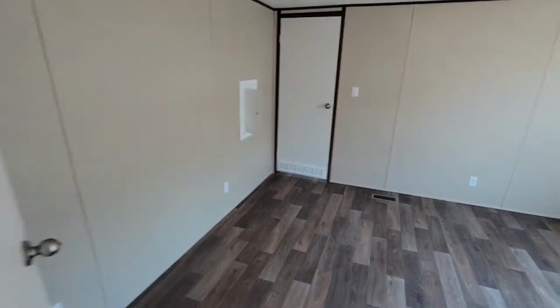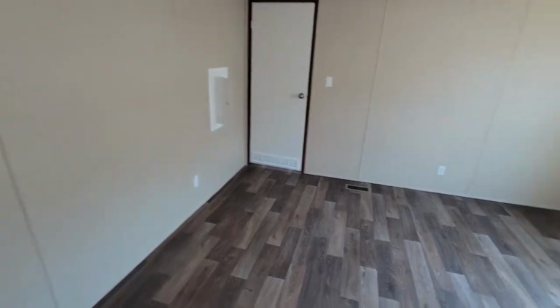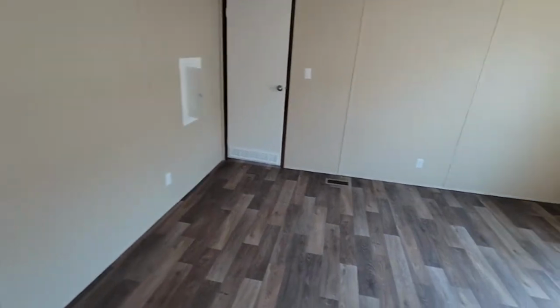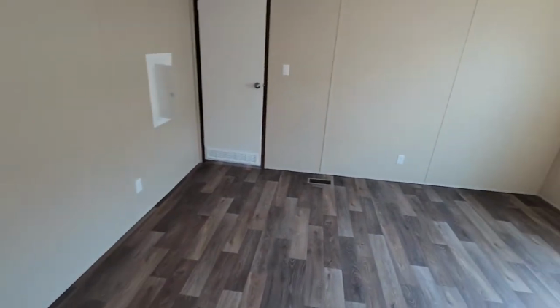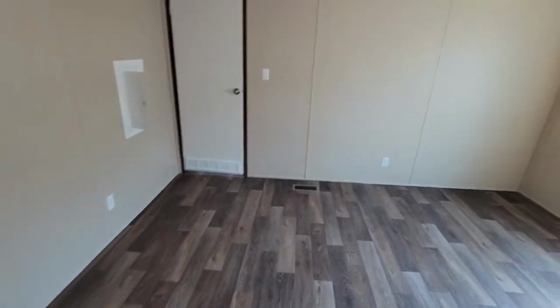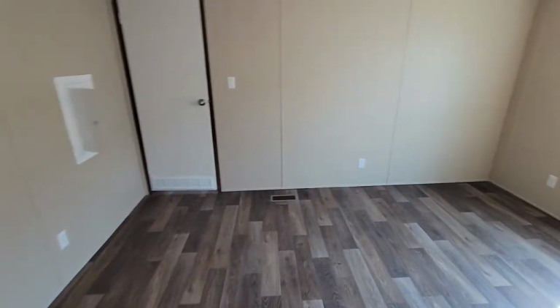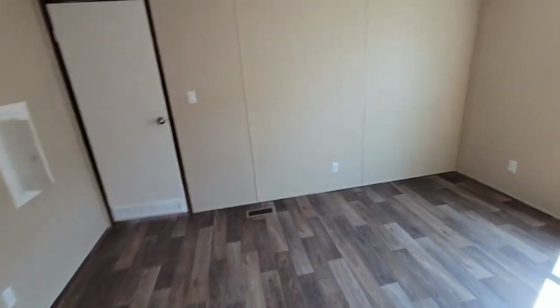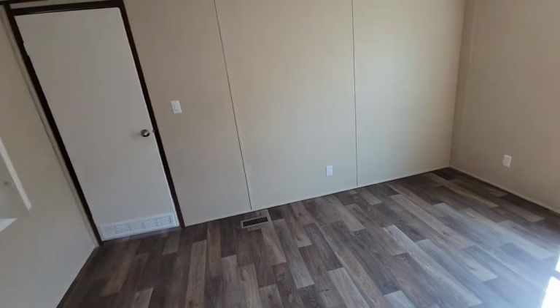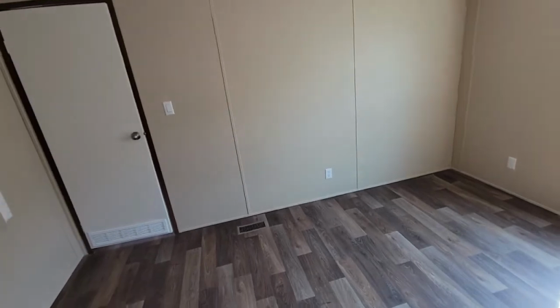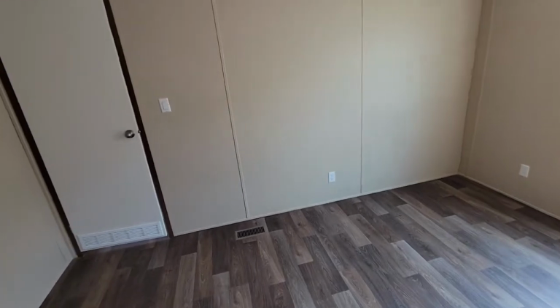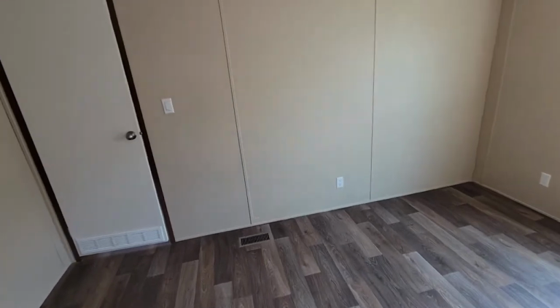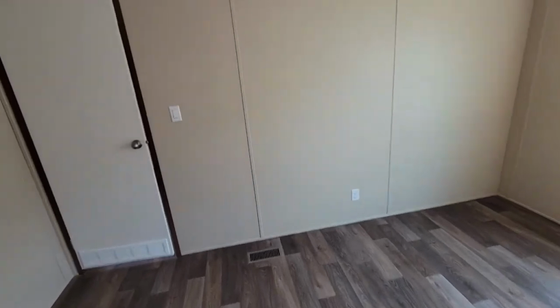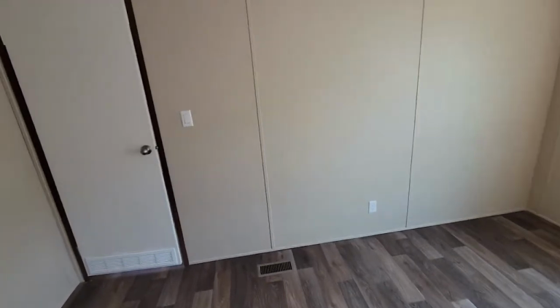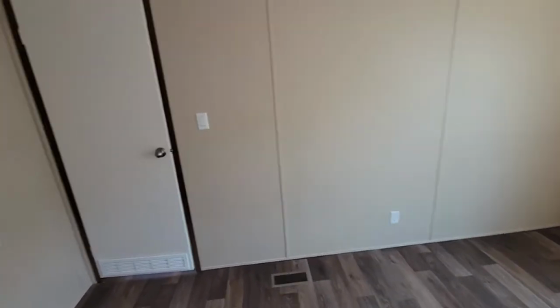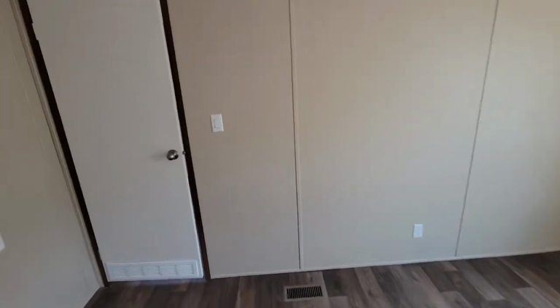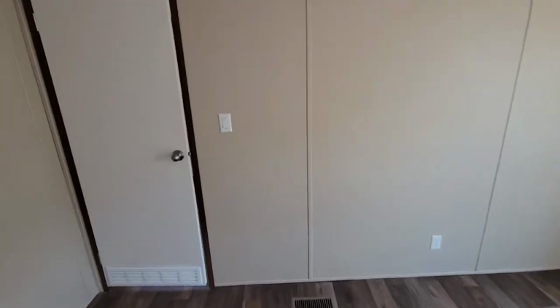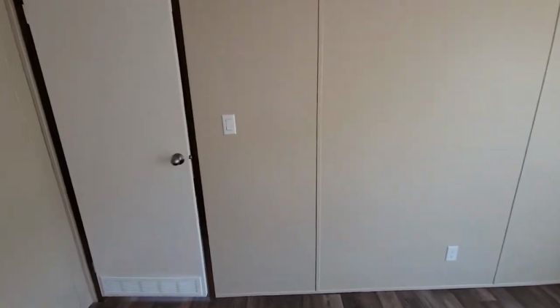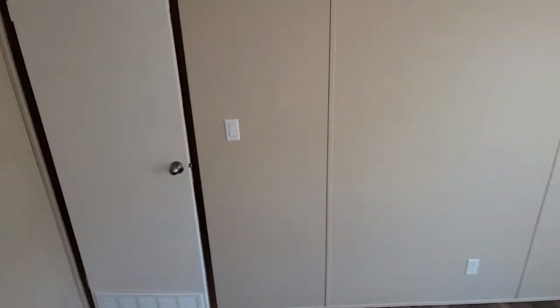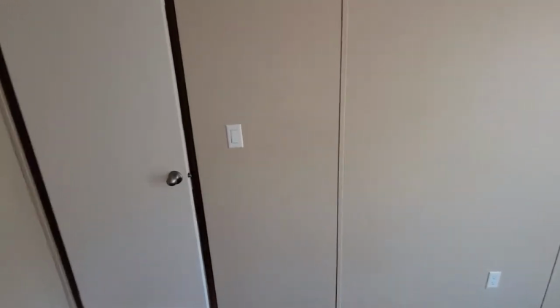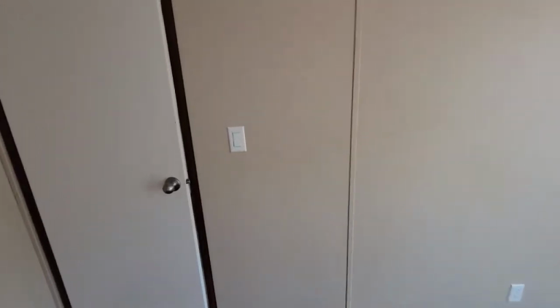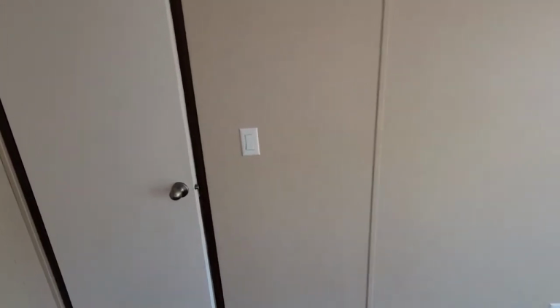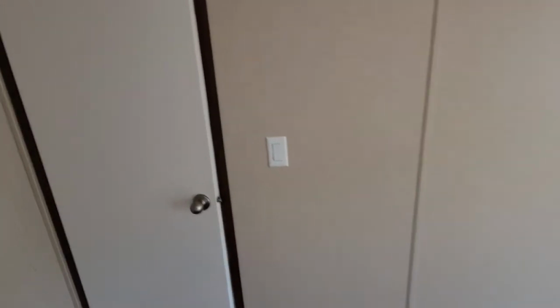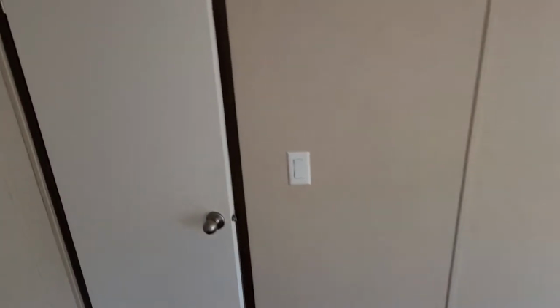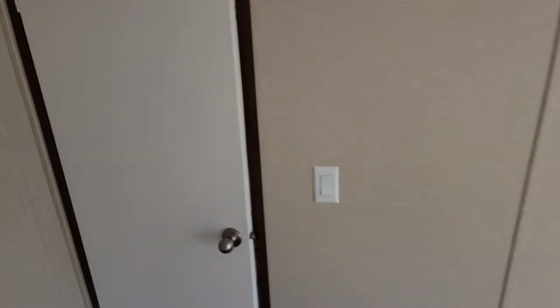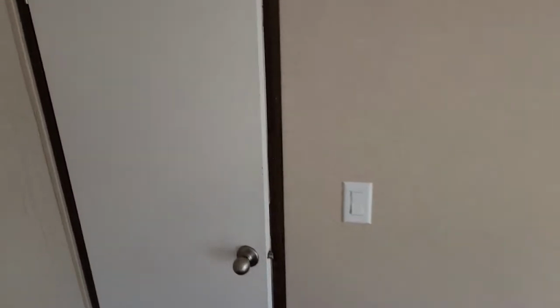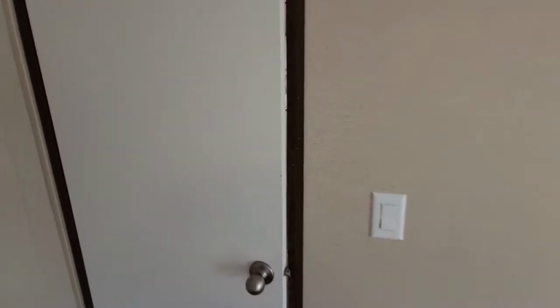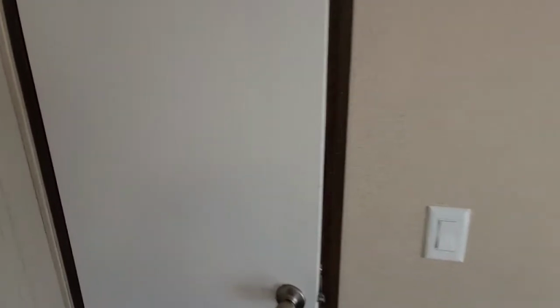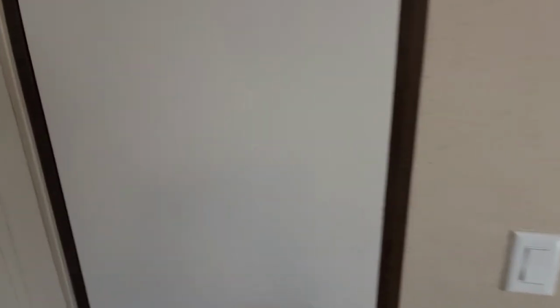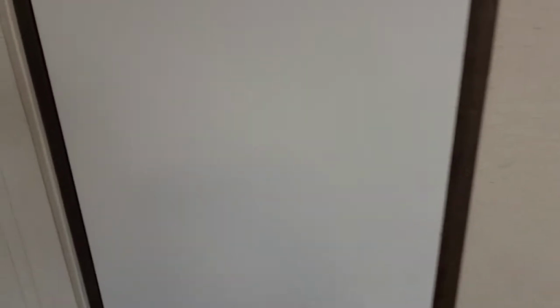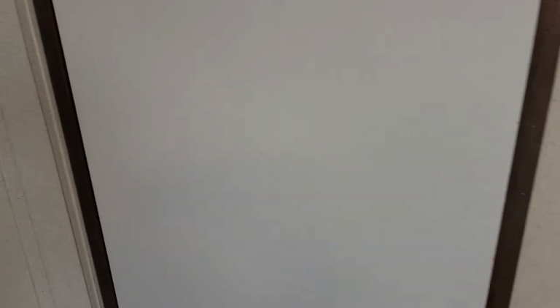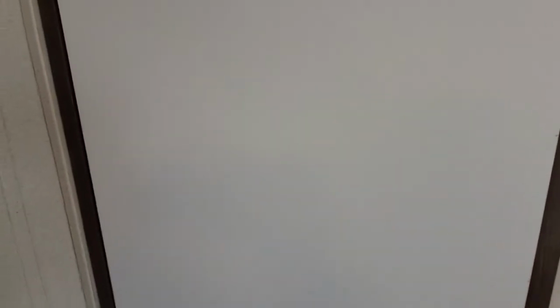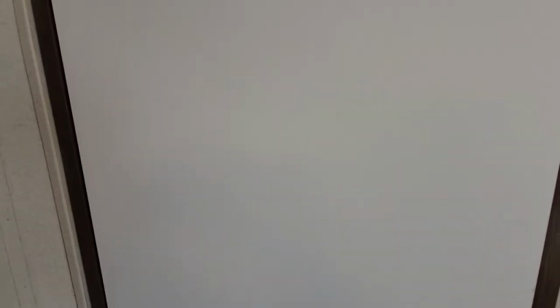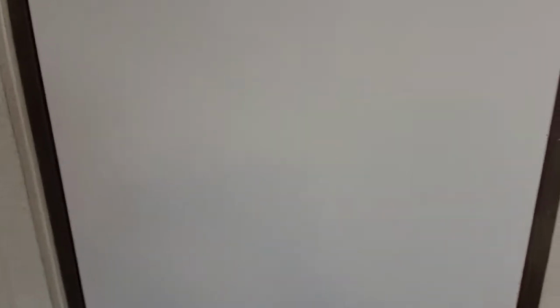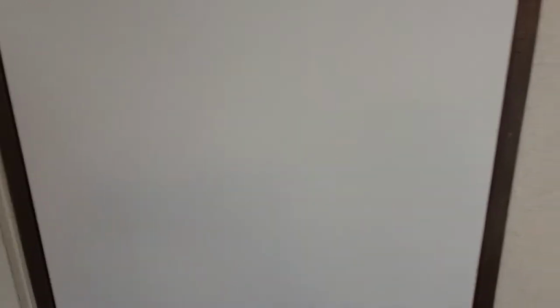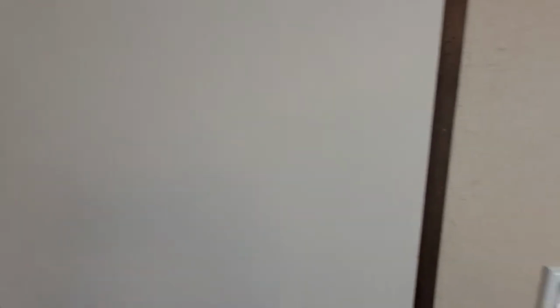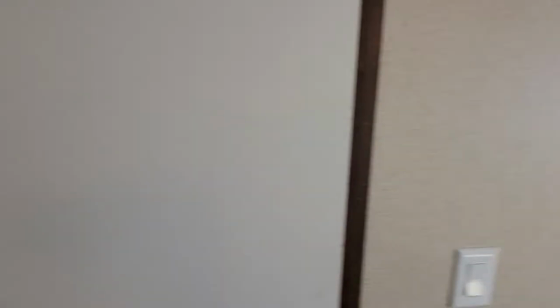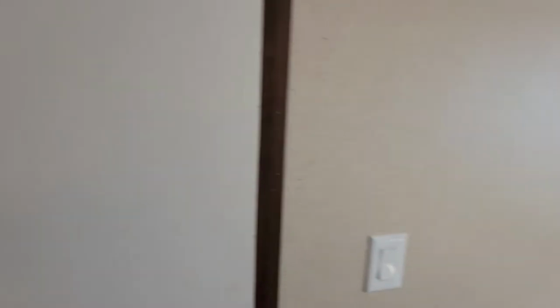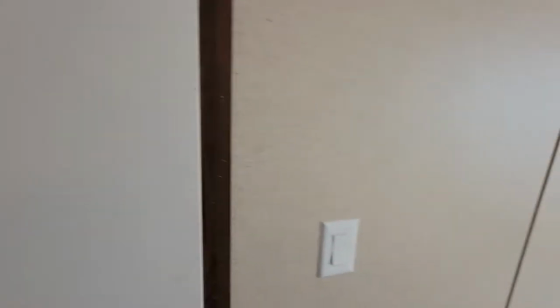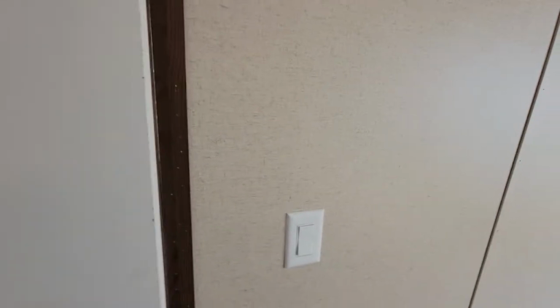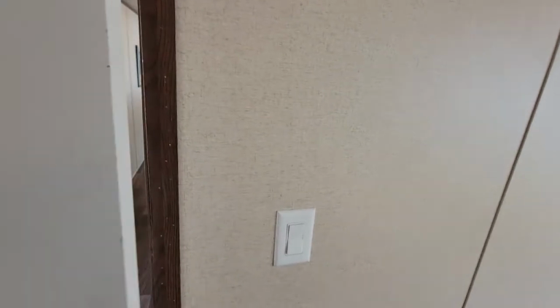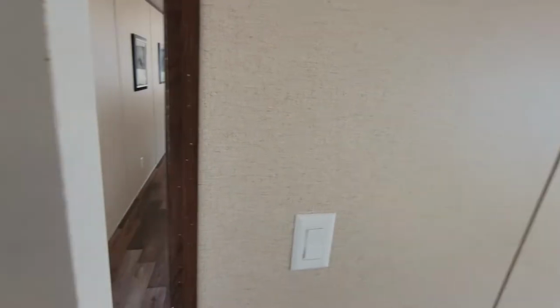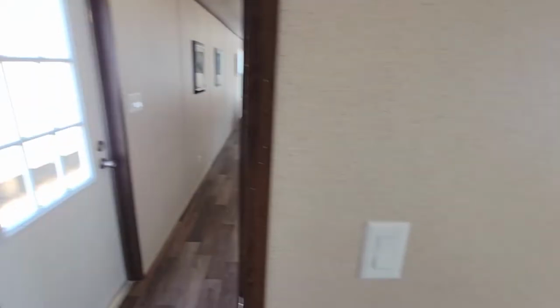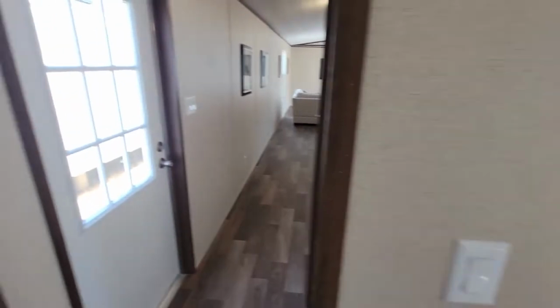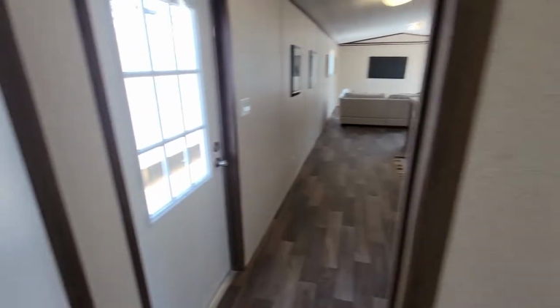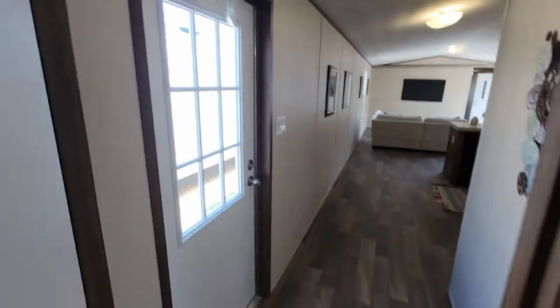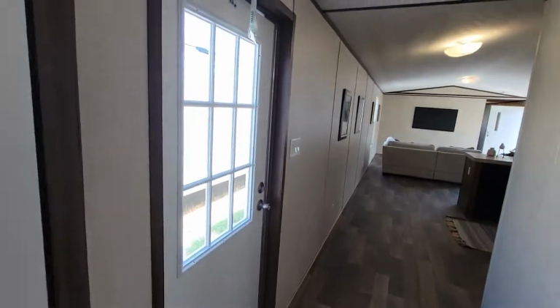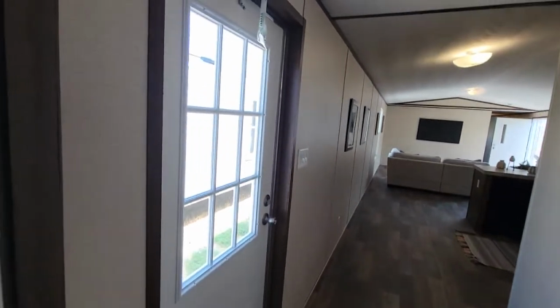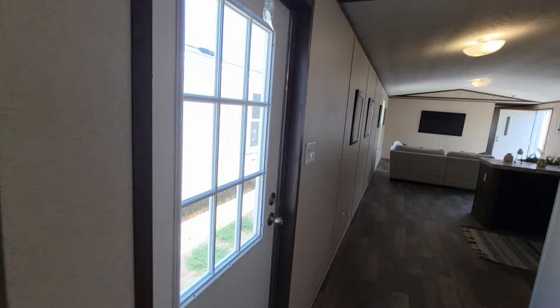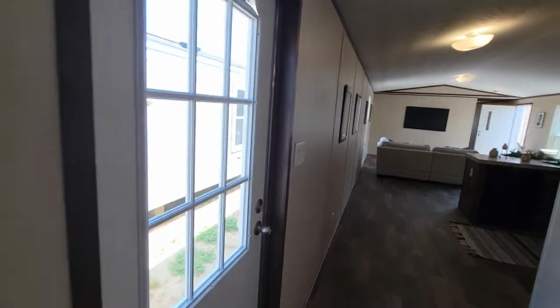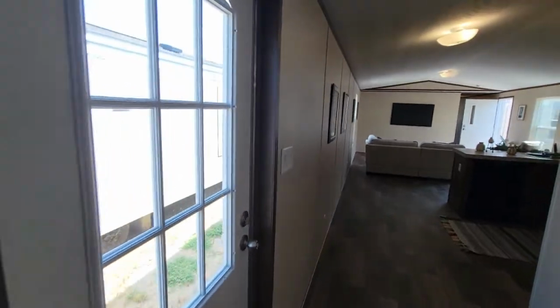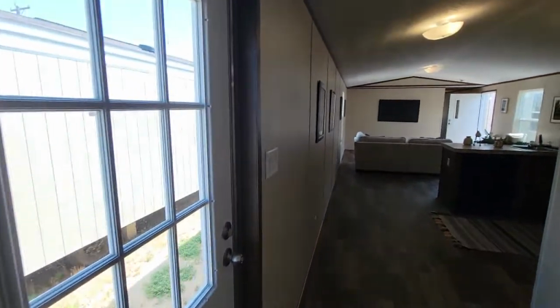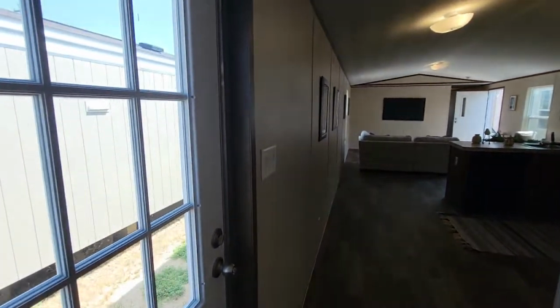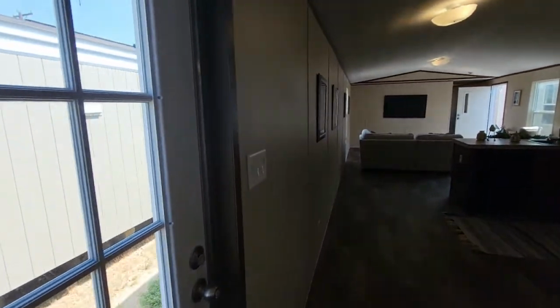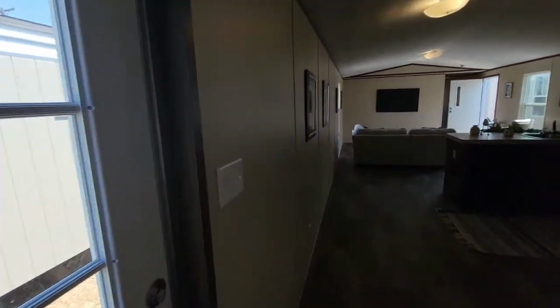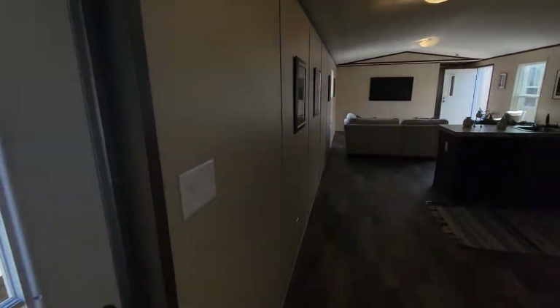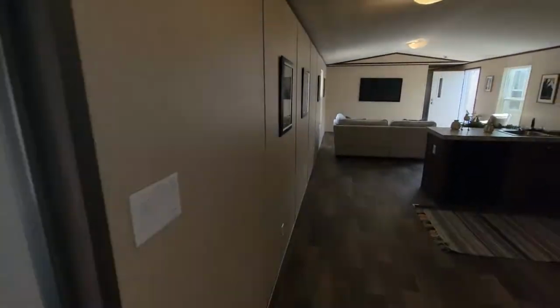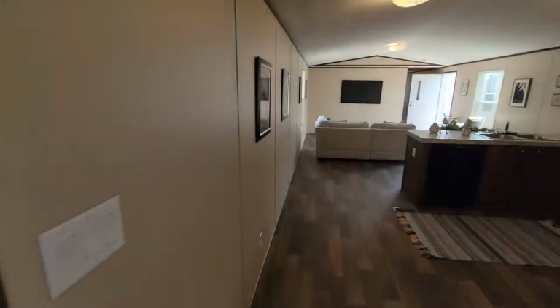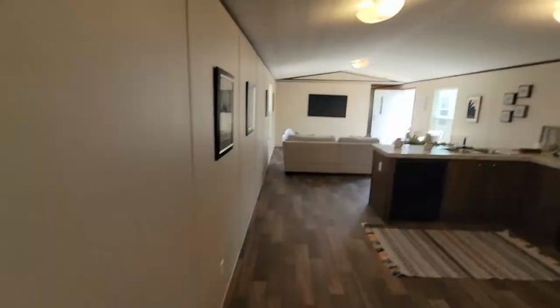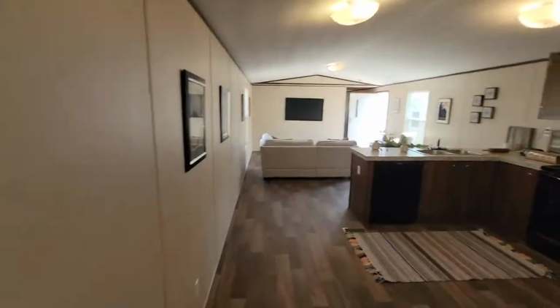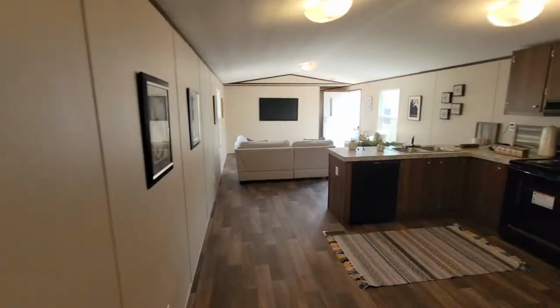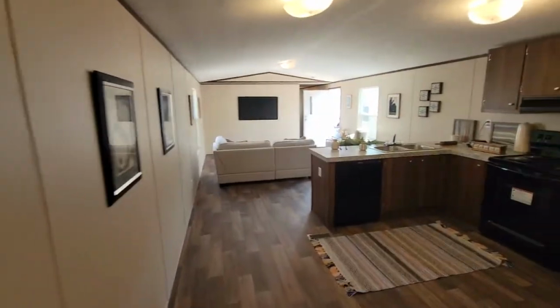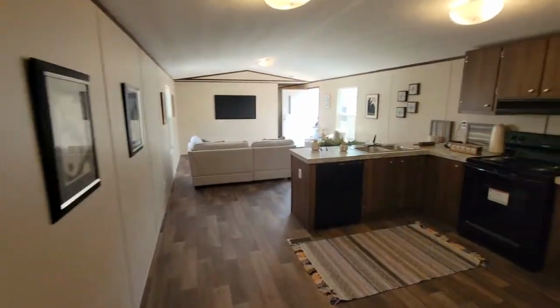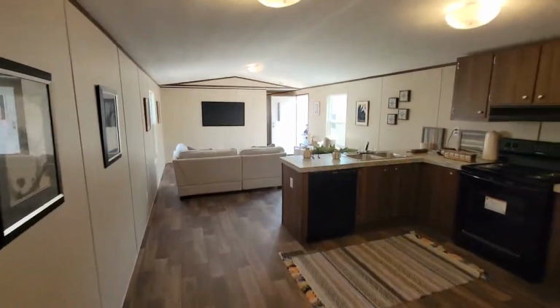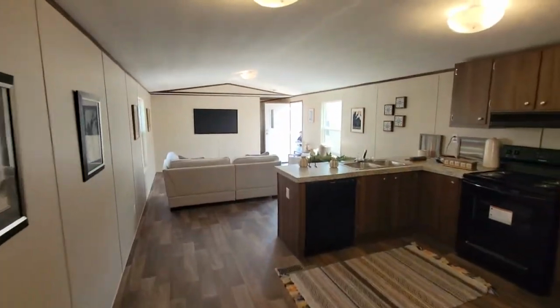This house has linoleum throughout the whole house, no carpet, which is really nice because not a lot of people like carpet that I've come across.